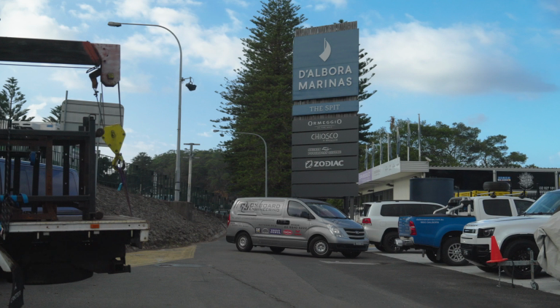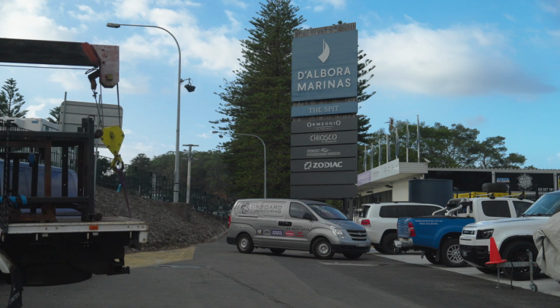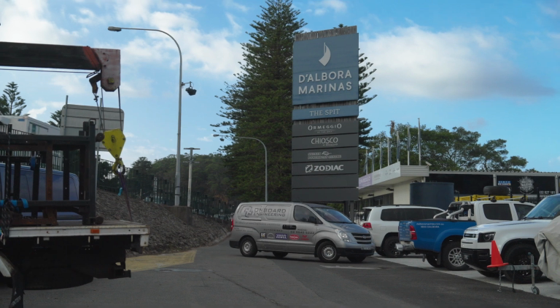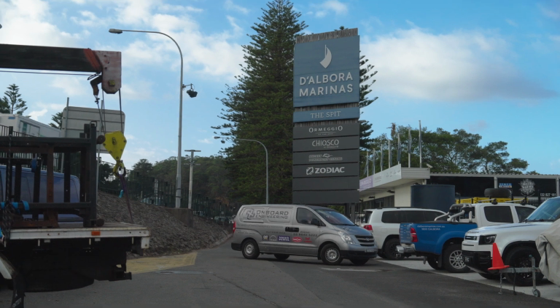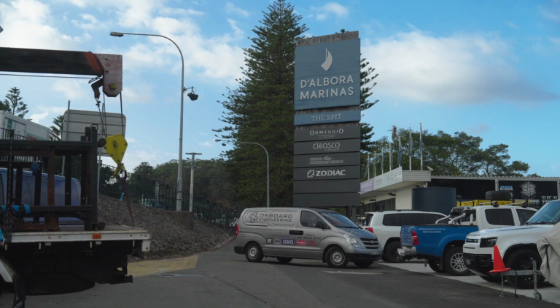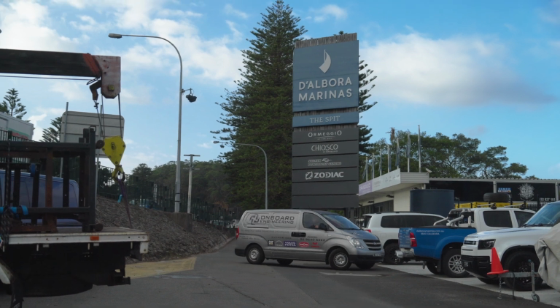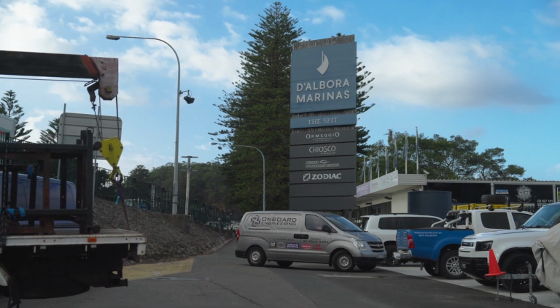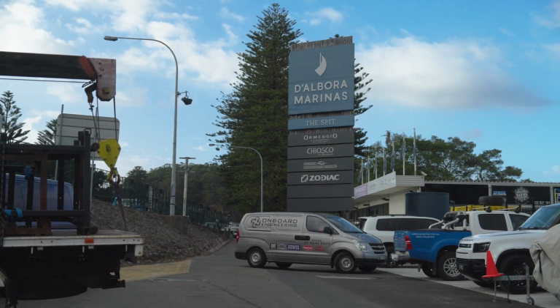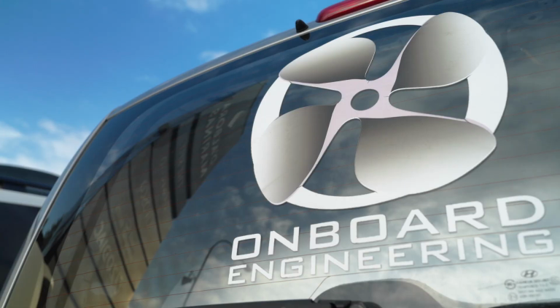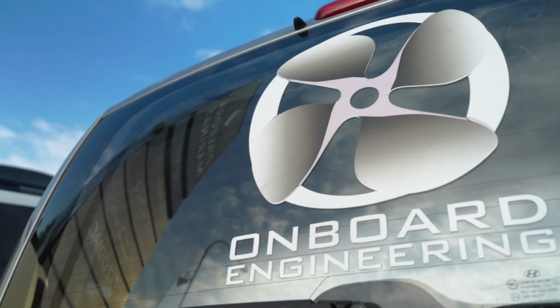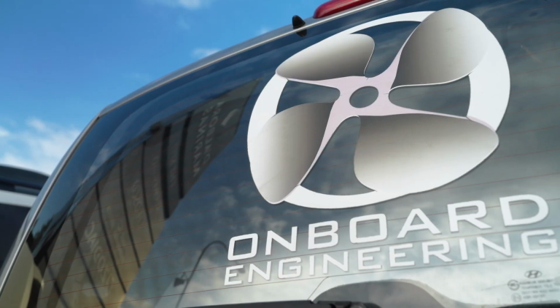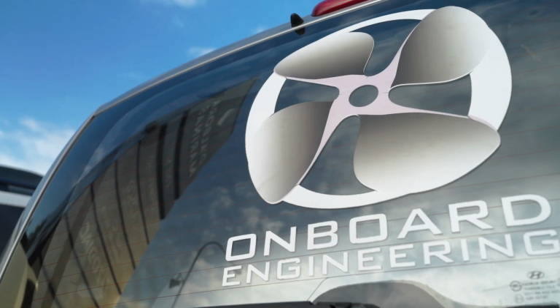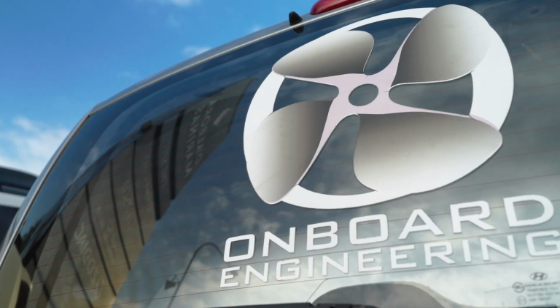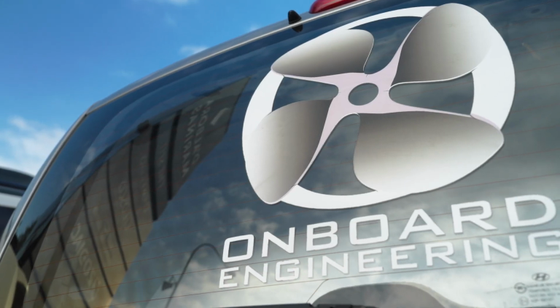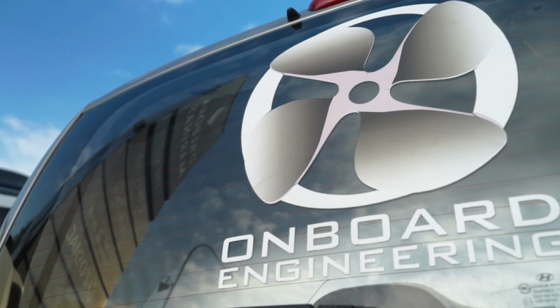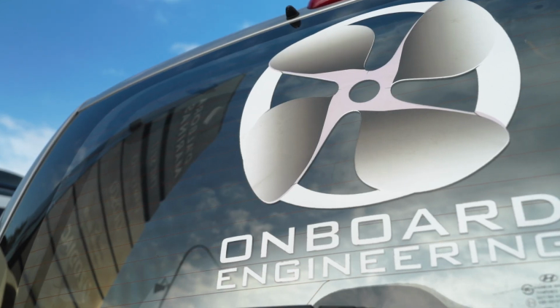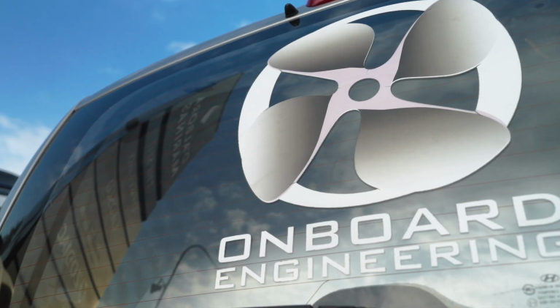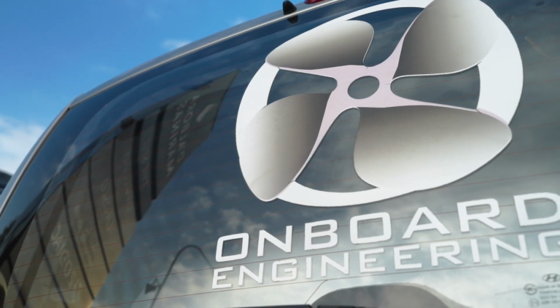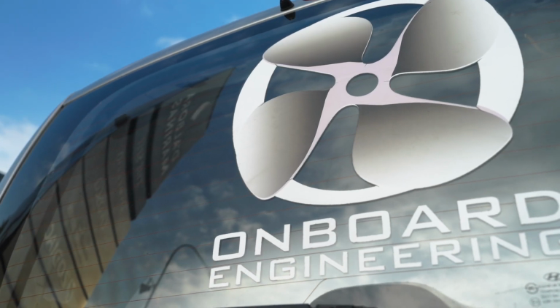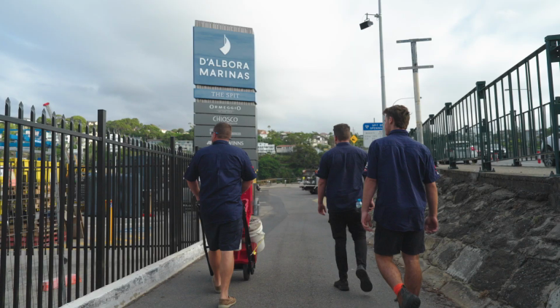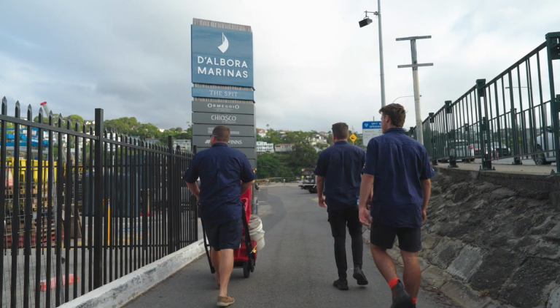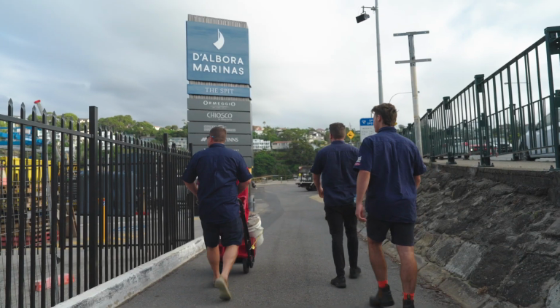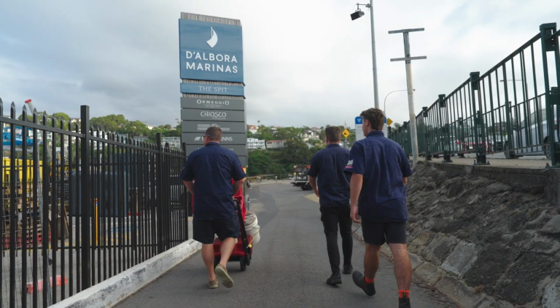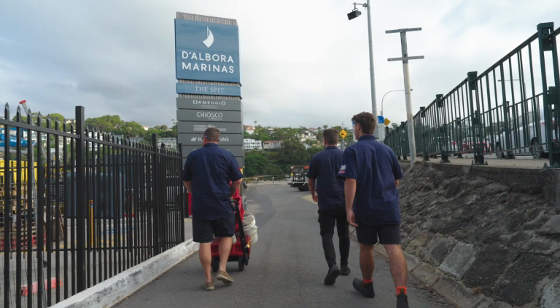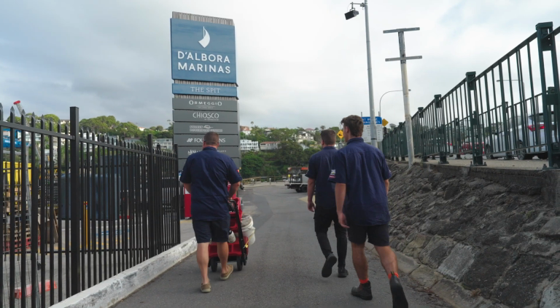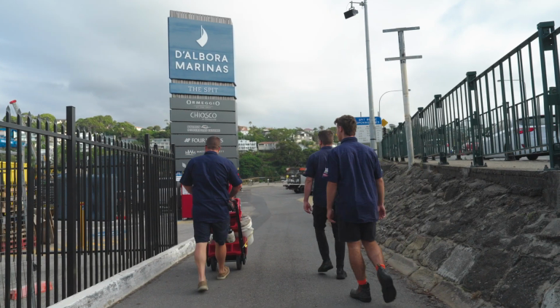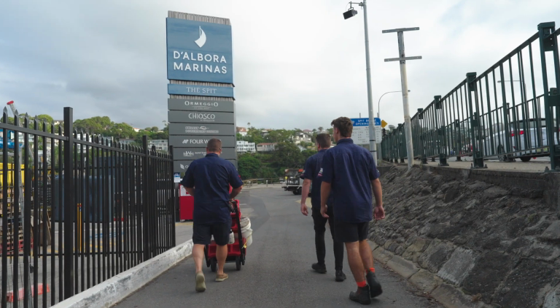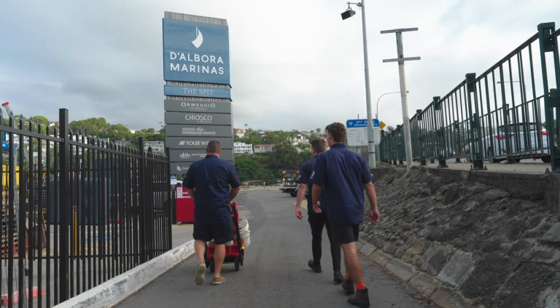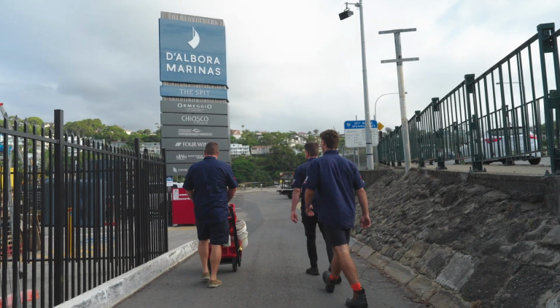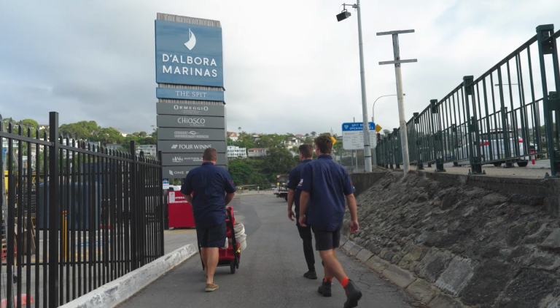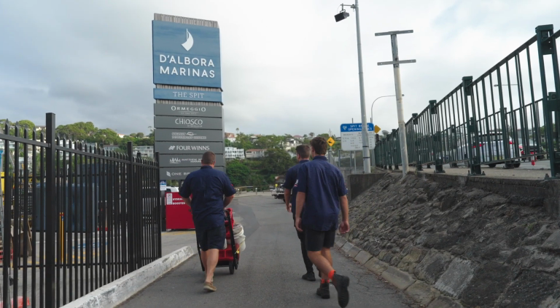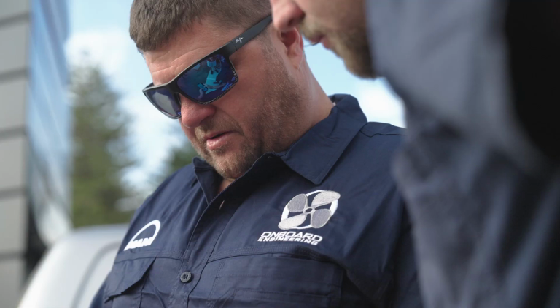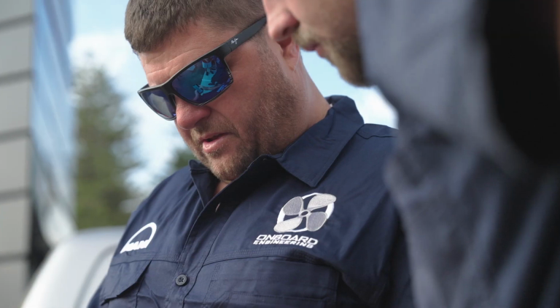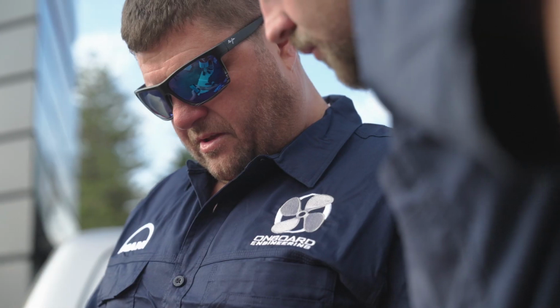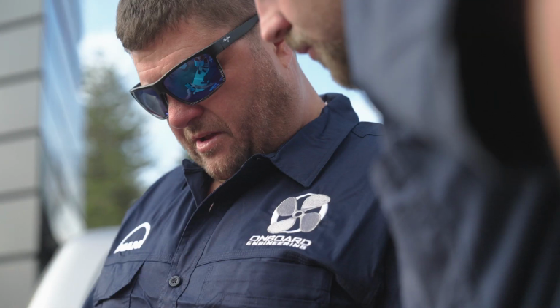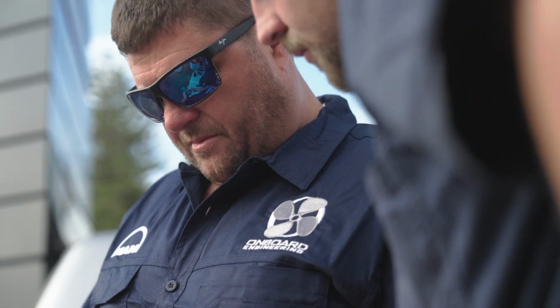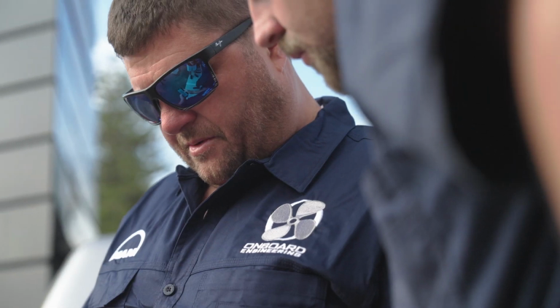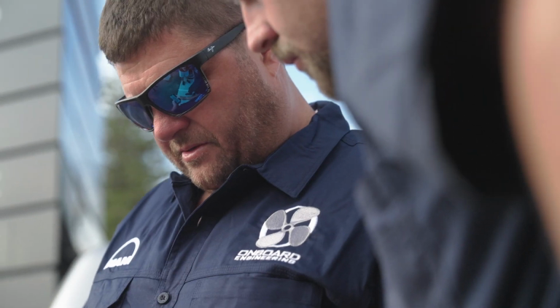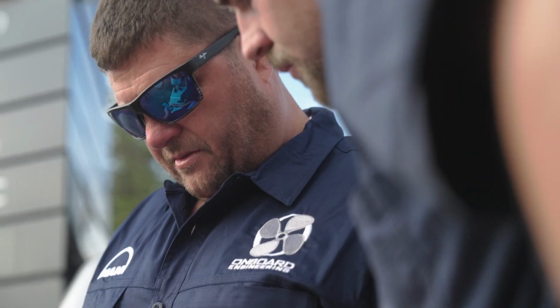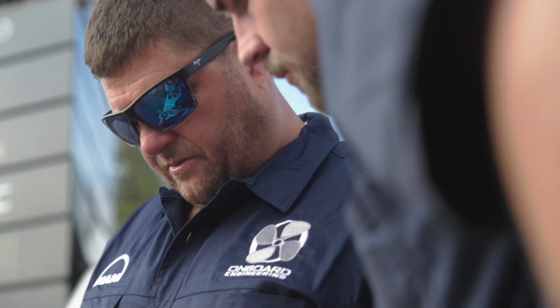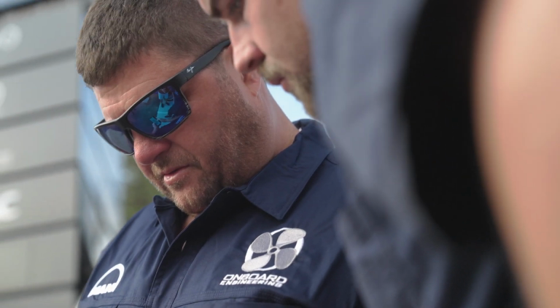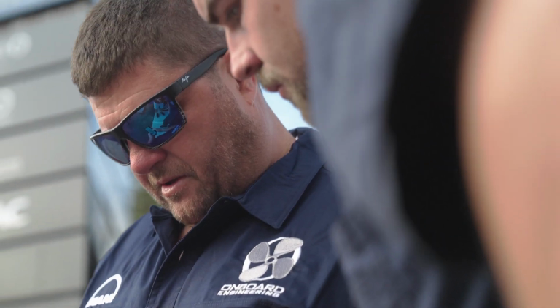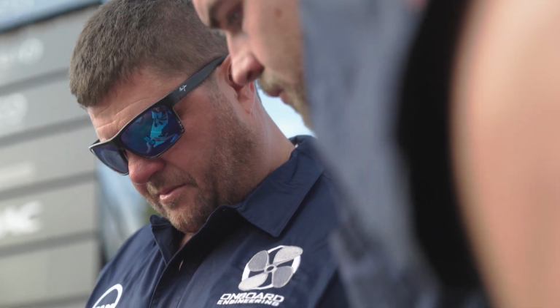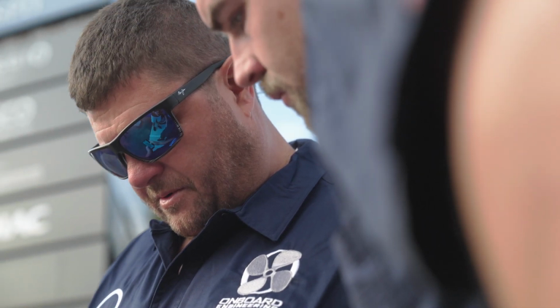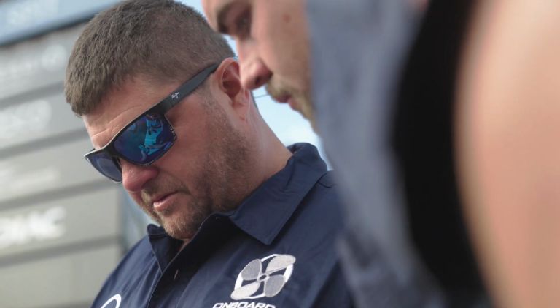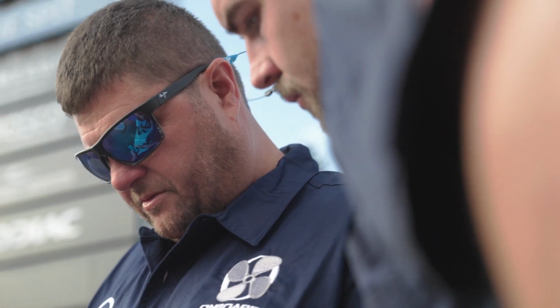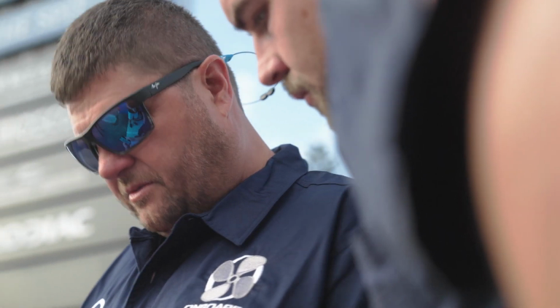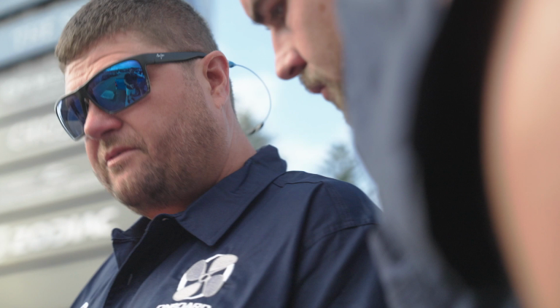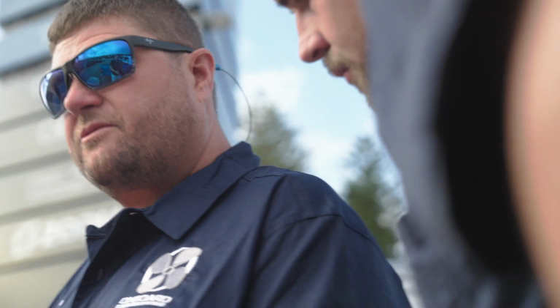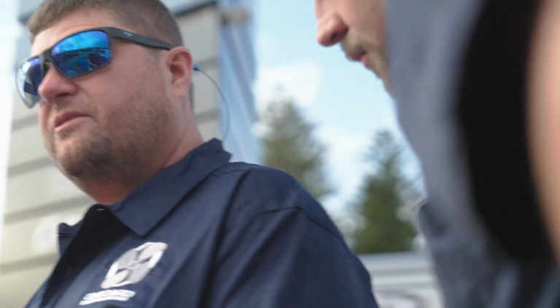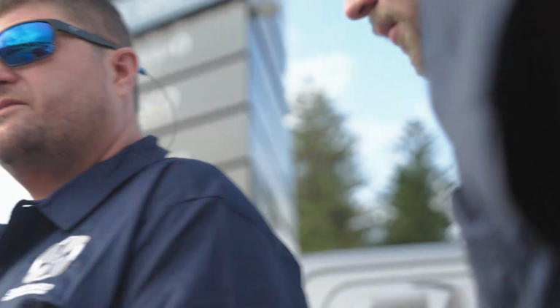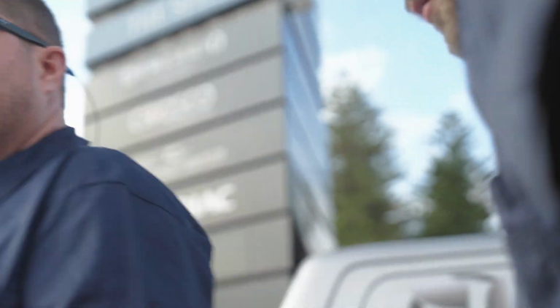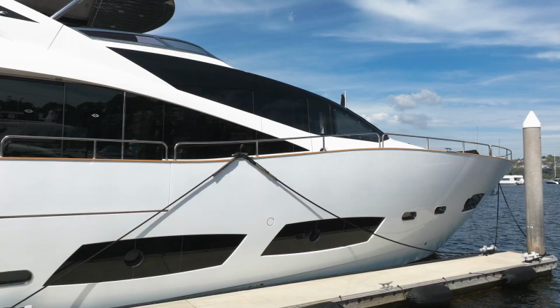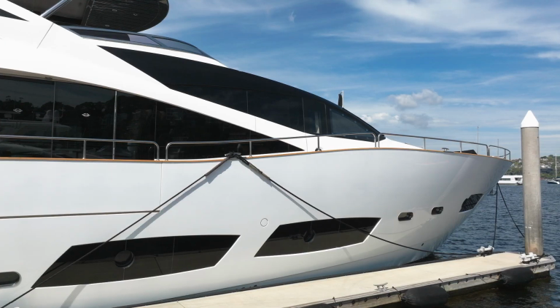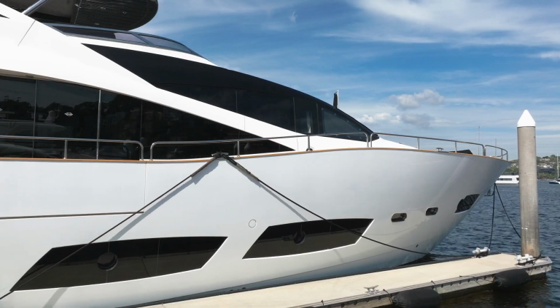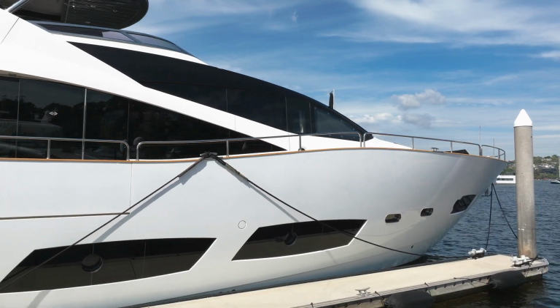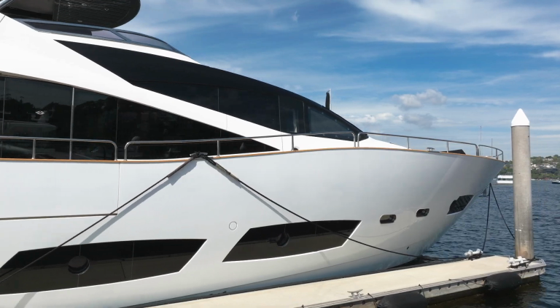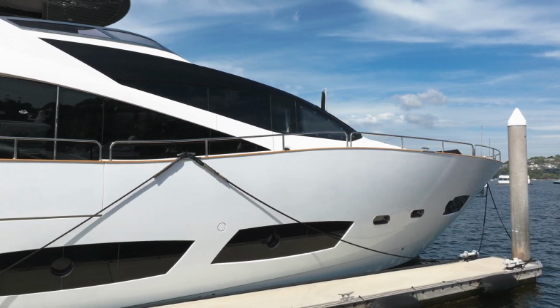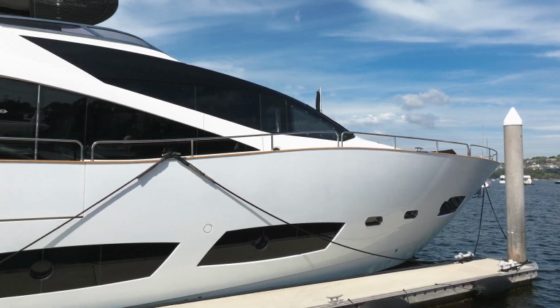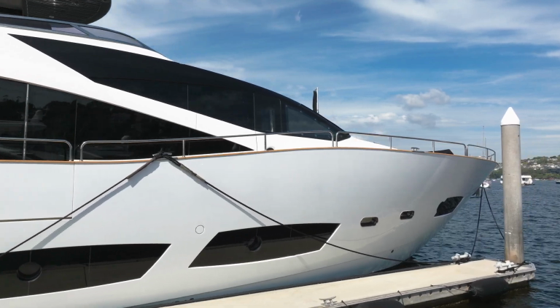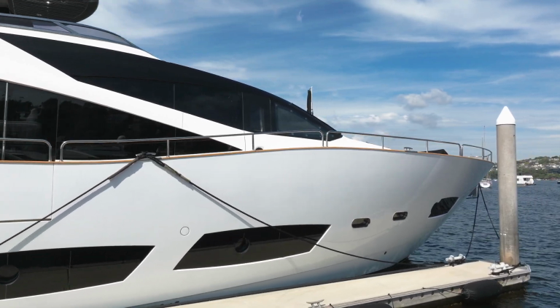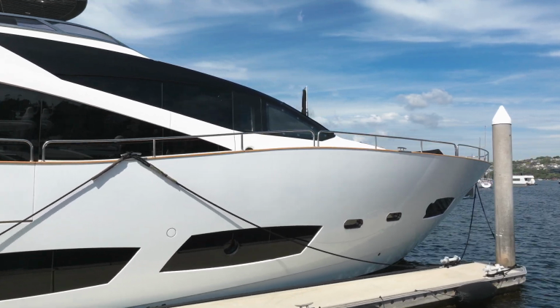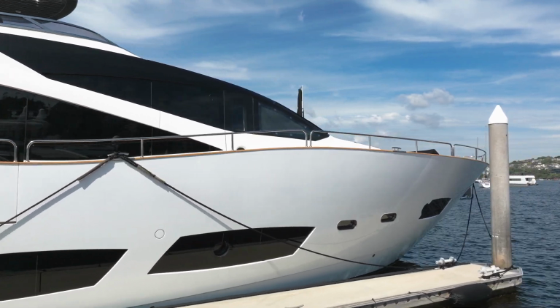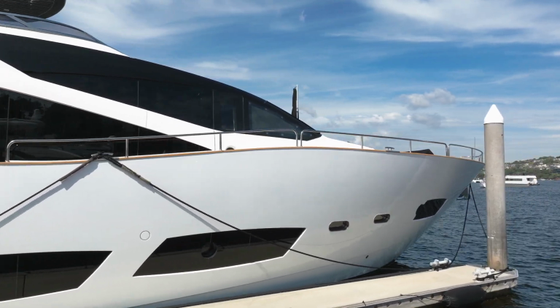Welcome on board. We're down here at Dalboras at the Spit in Sydney doing a couple of 12V2000 engines in a 28 metre Sunseeker here.